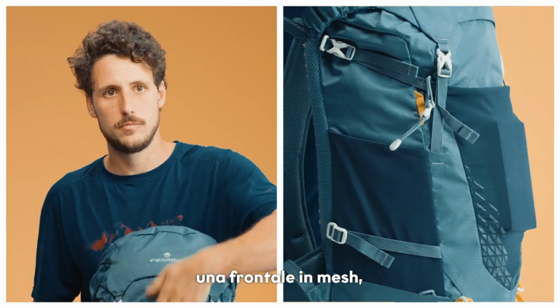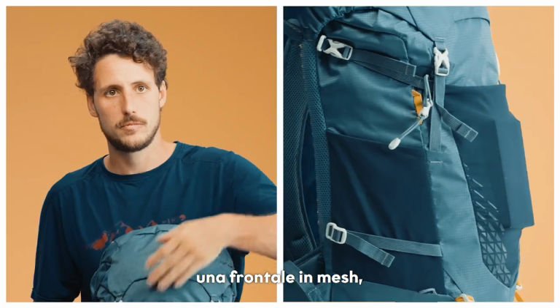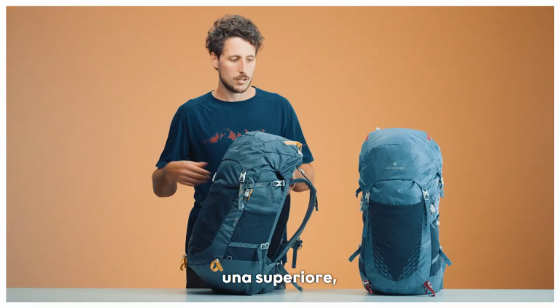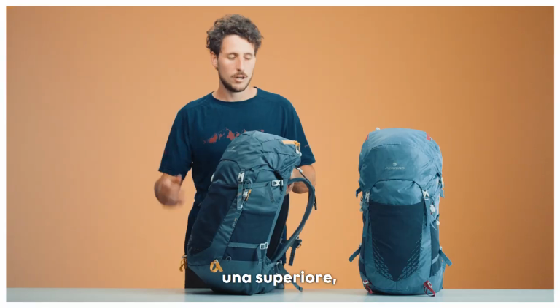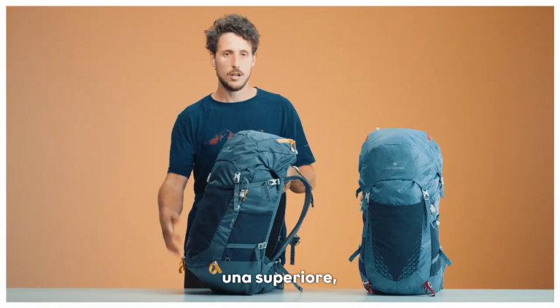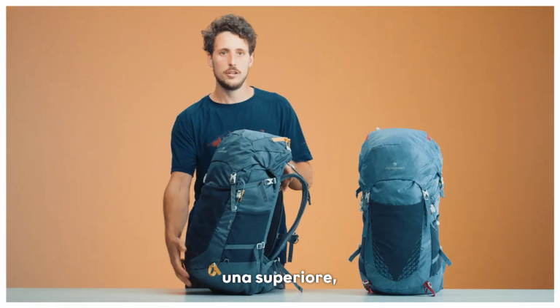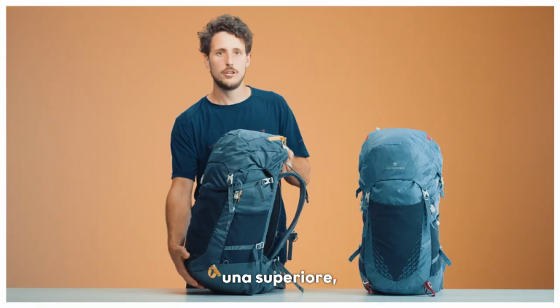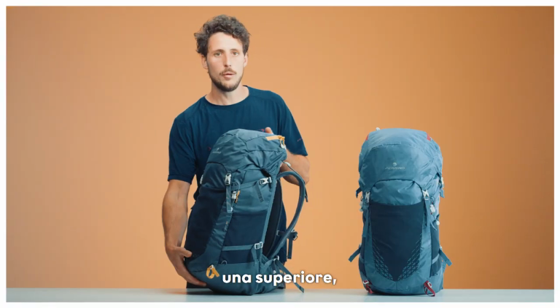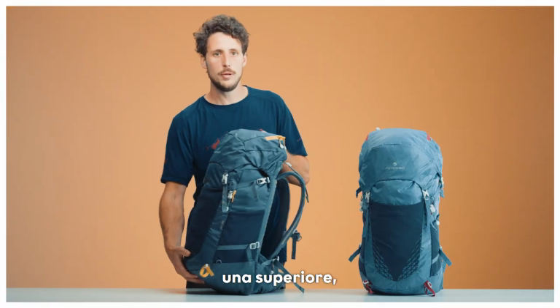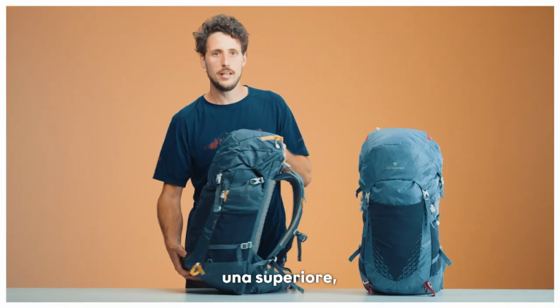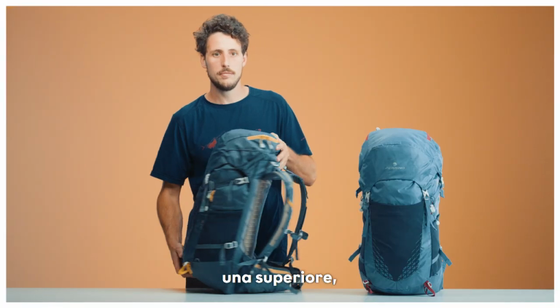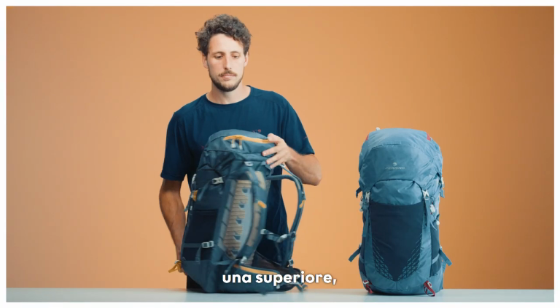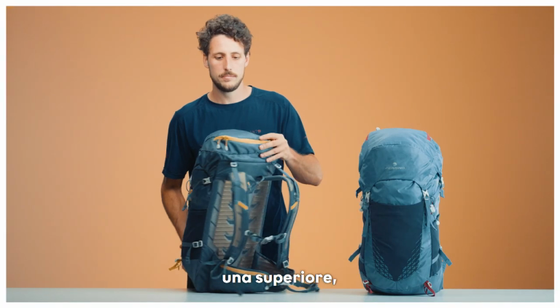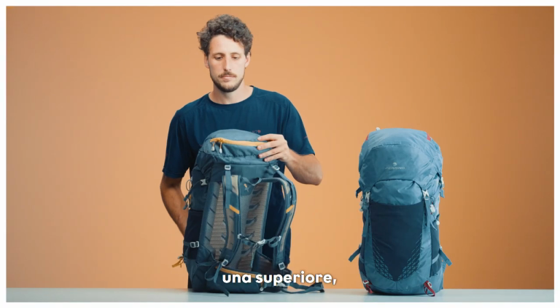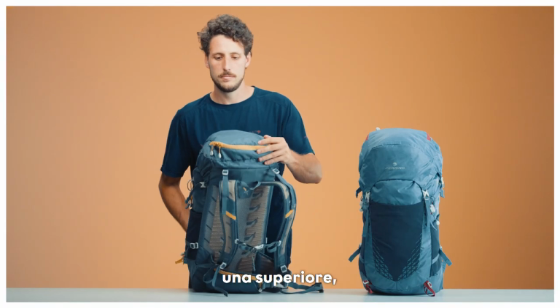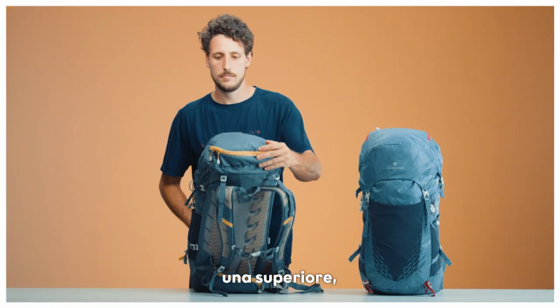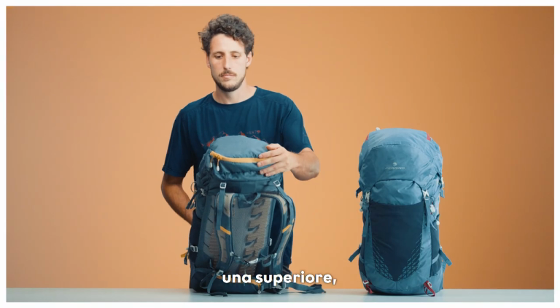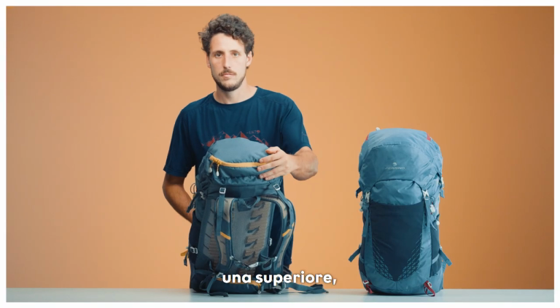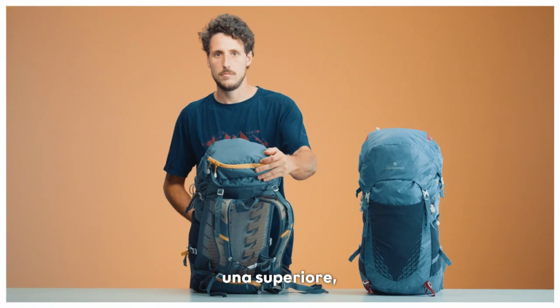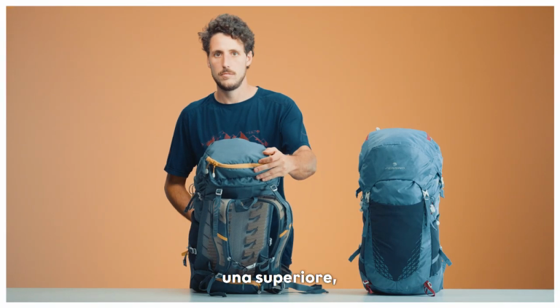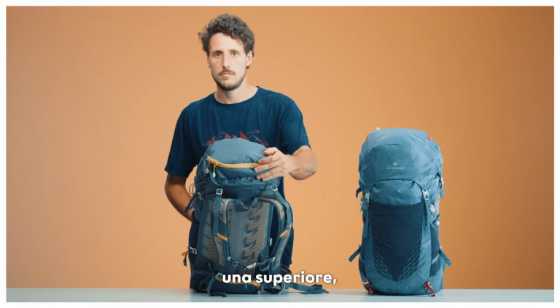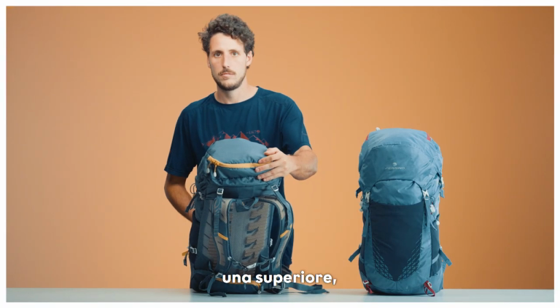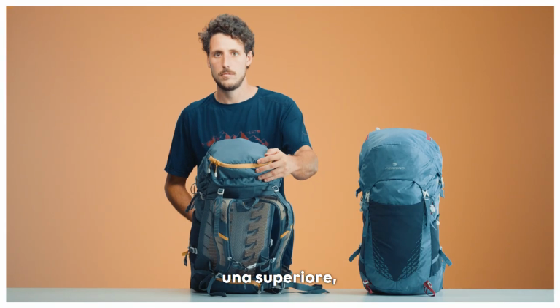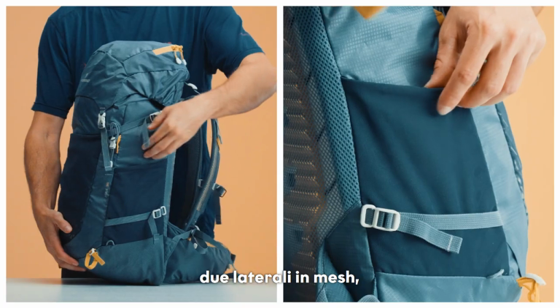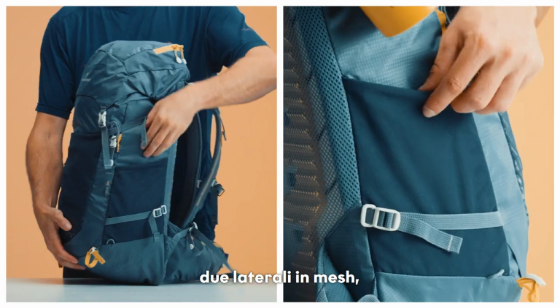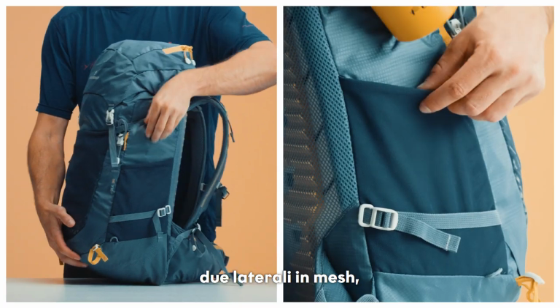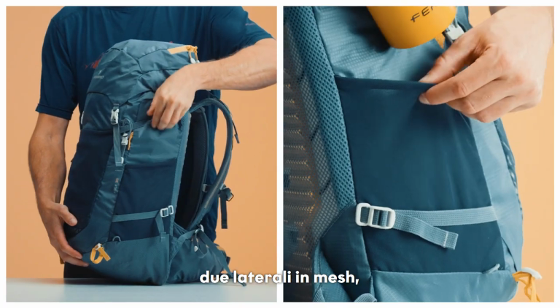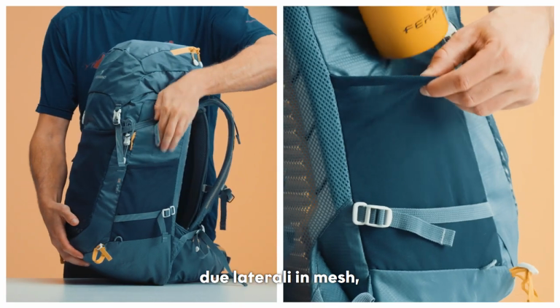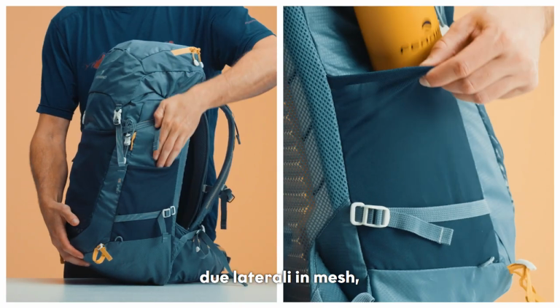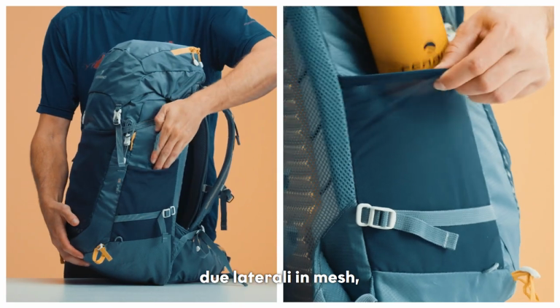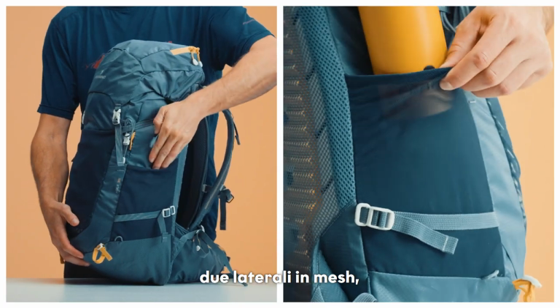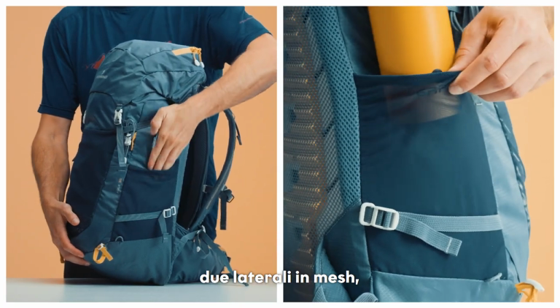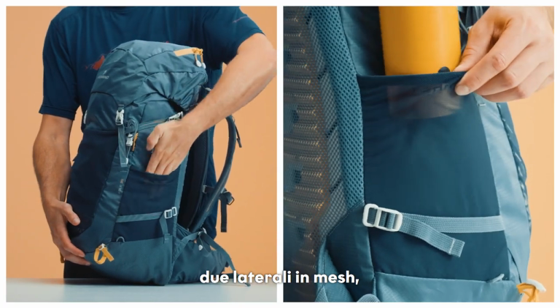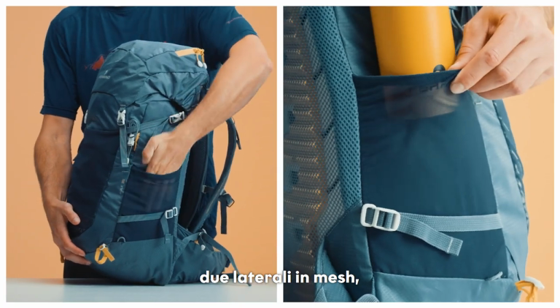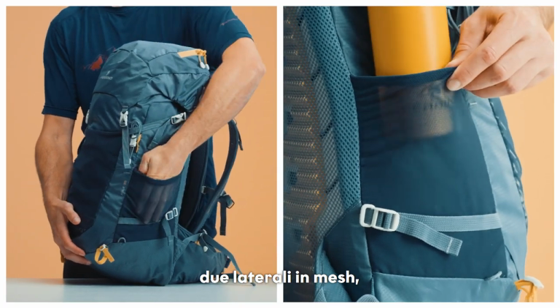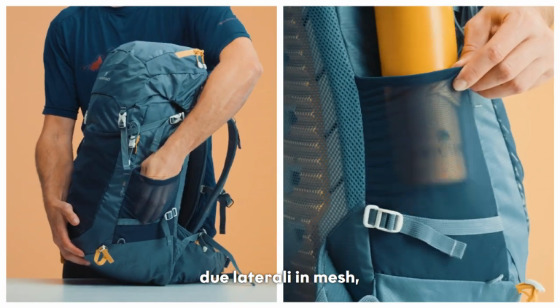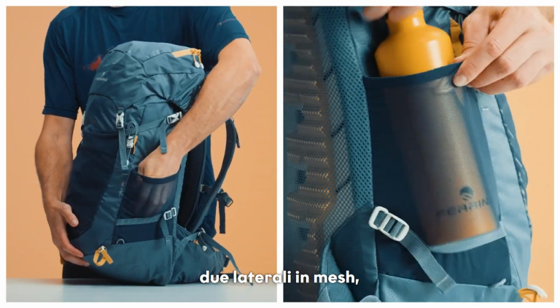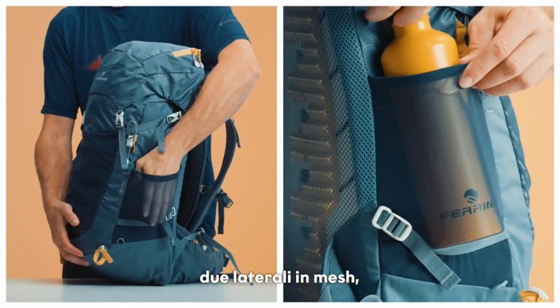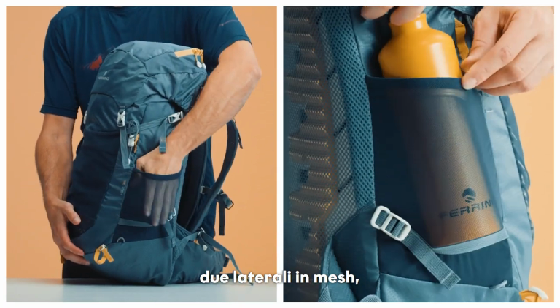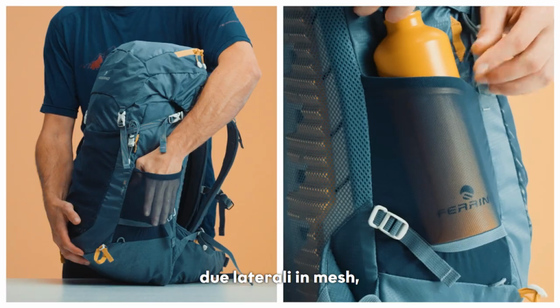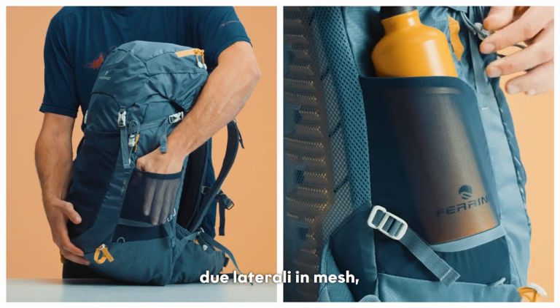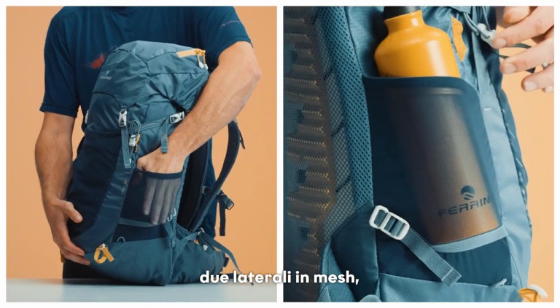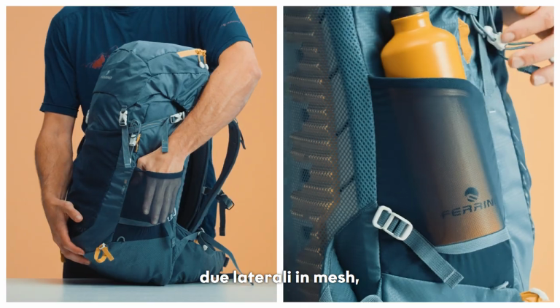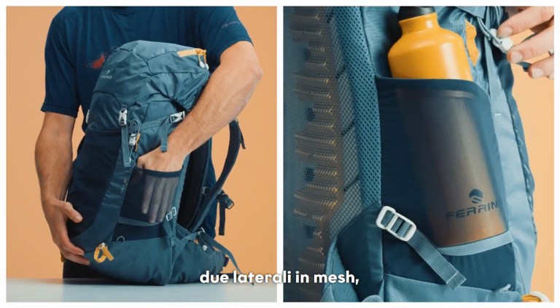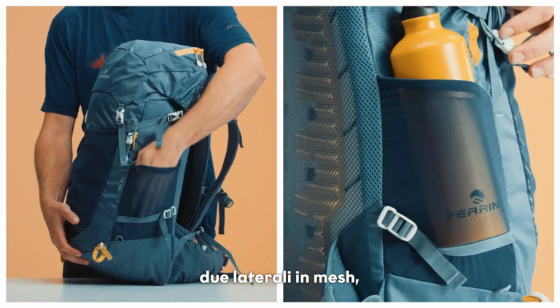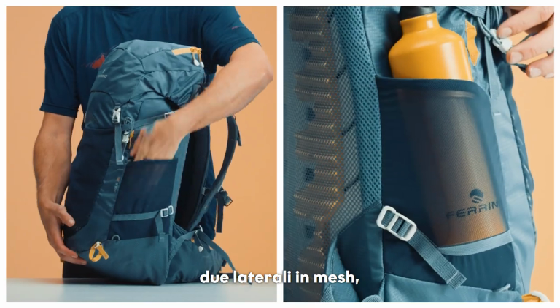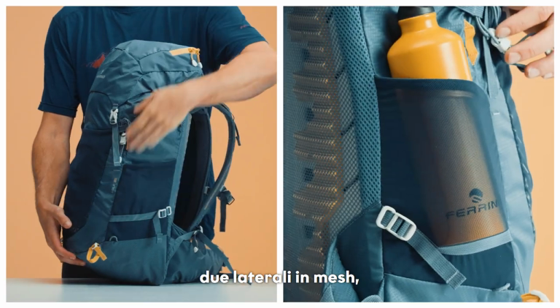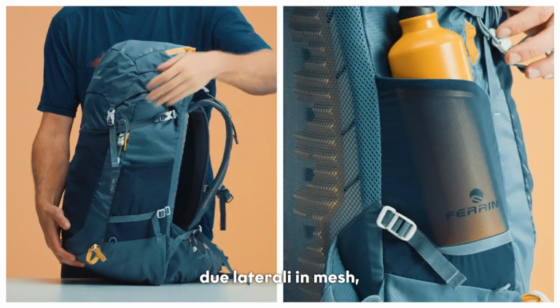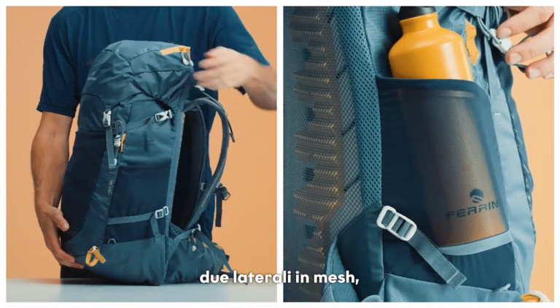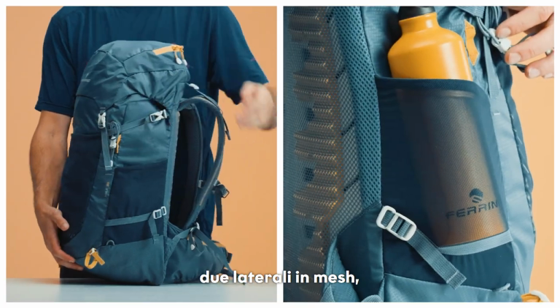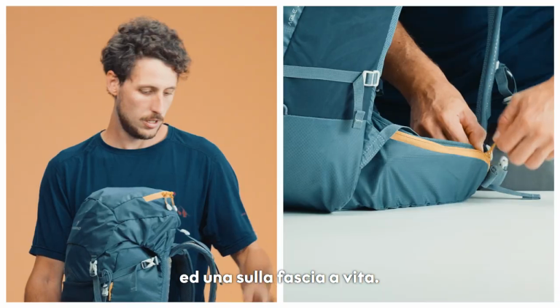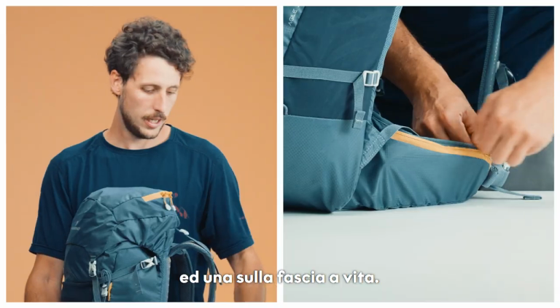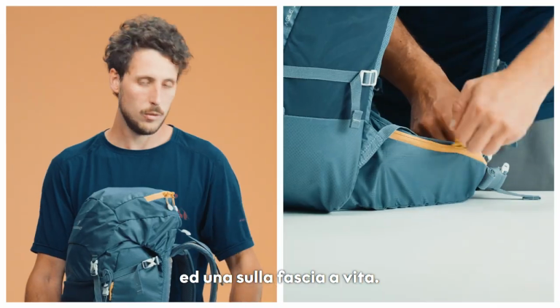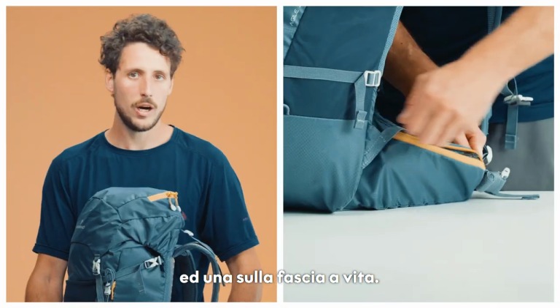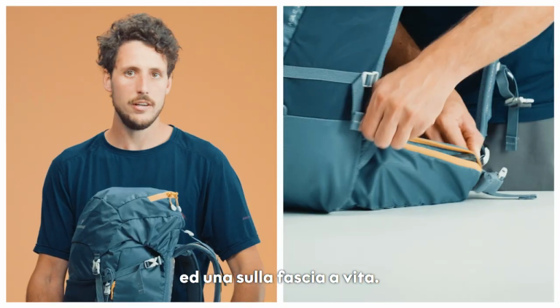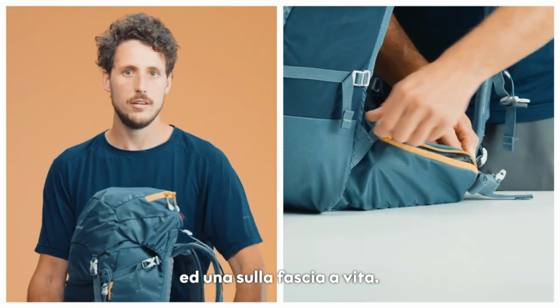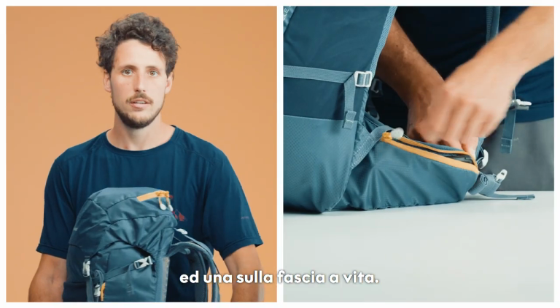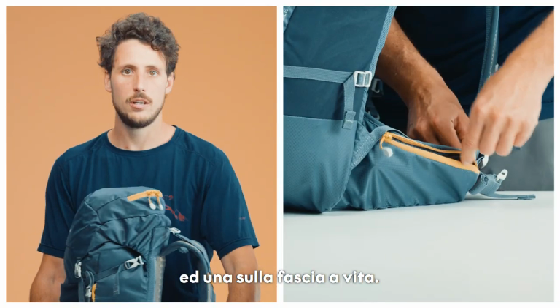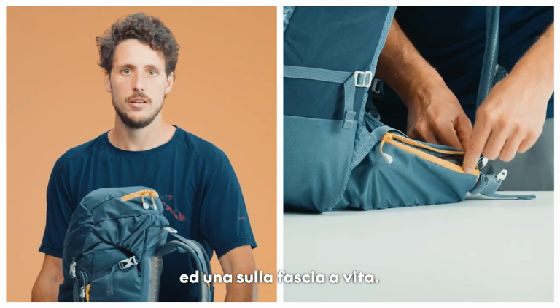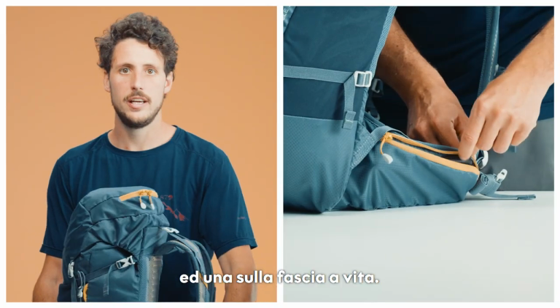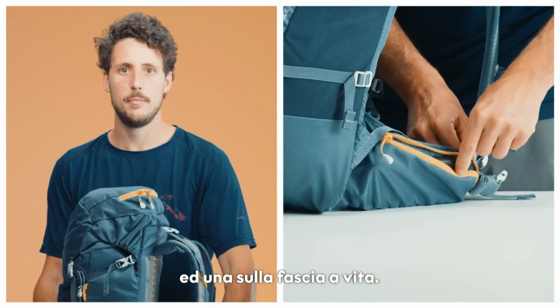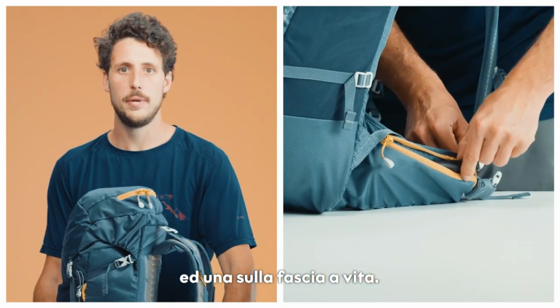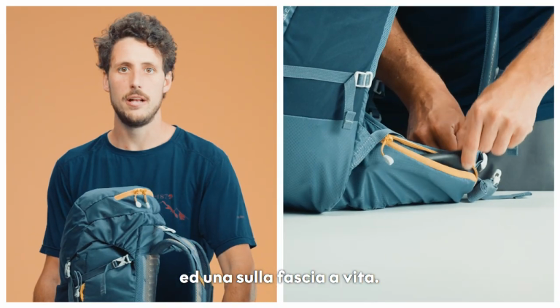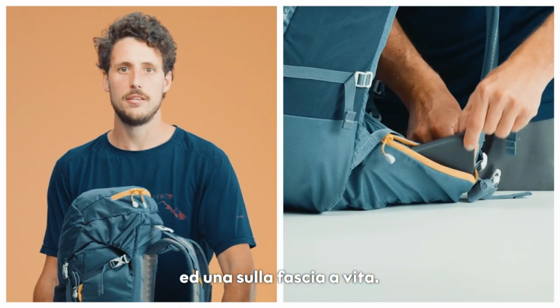two on the sides, also in mesh, and one on the hip belt.